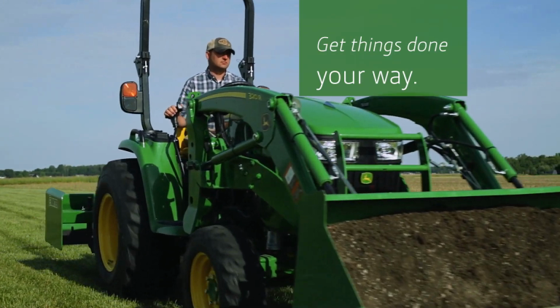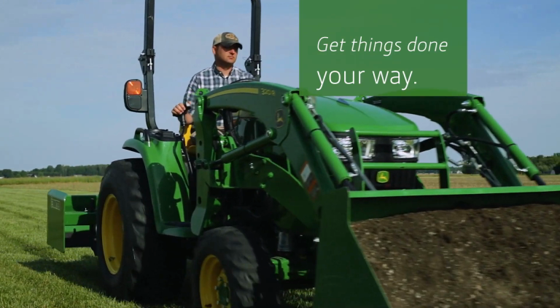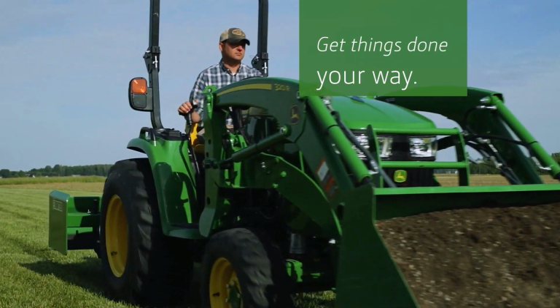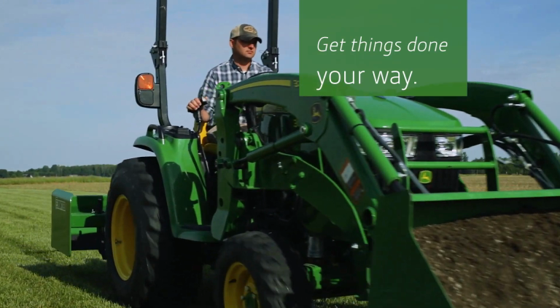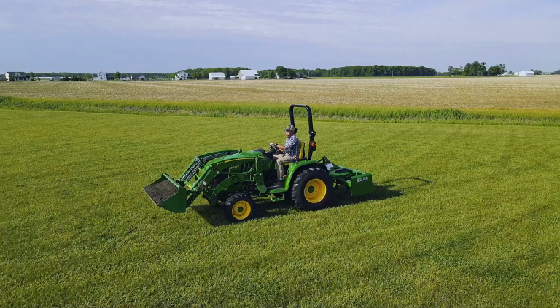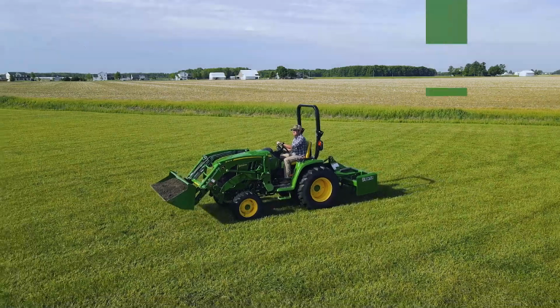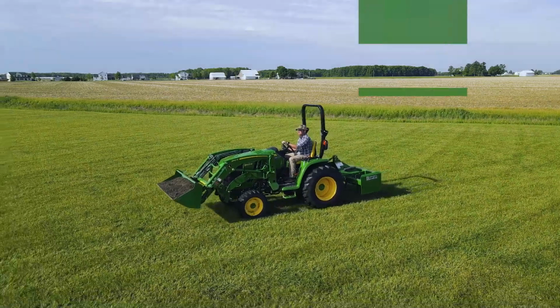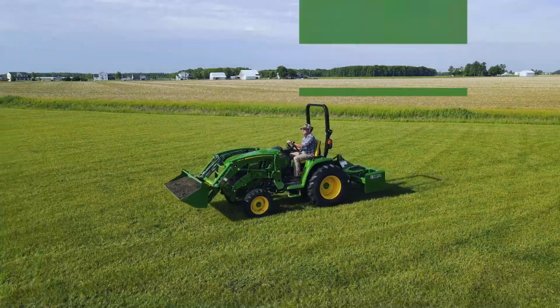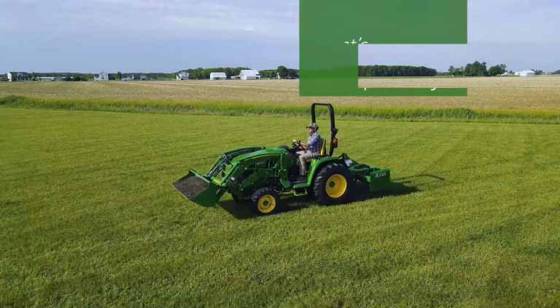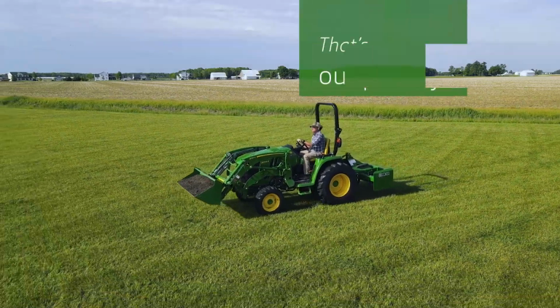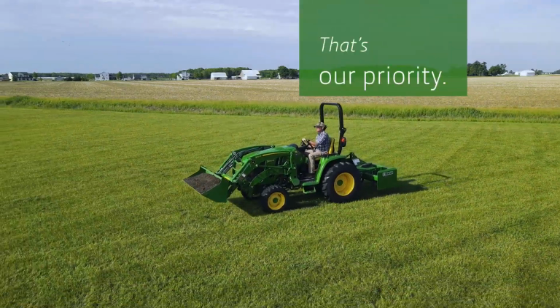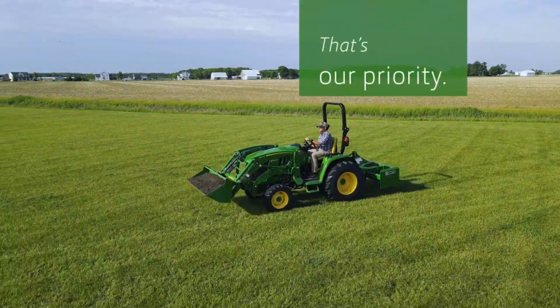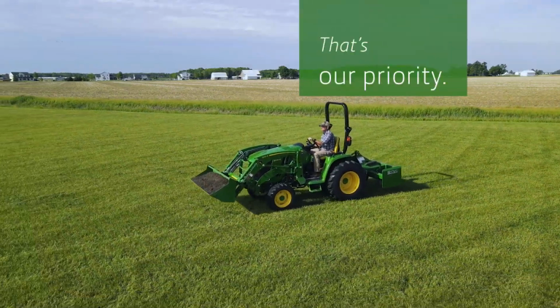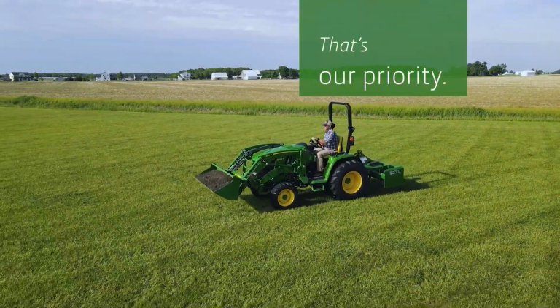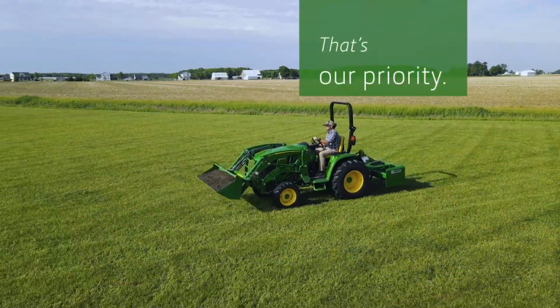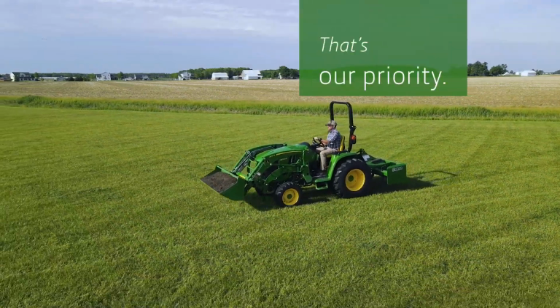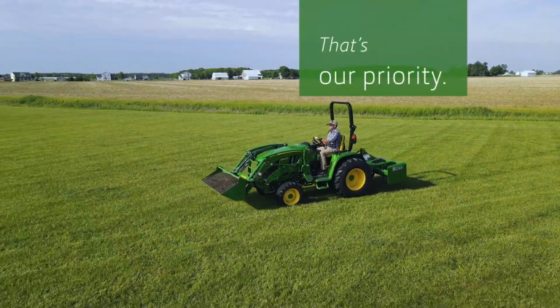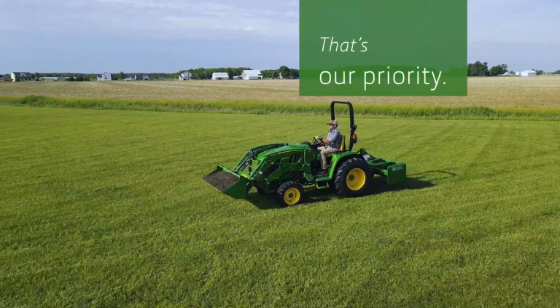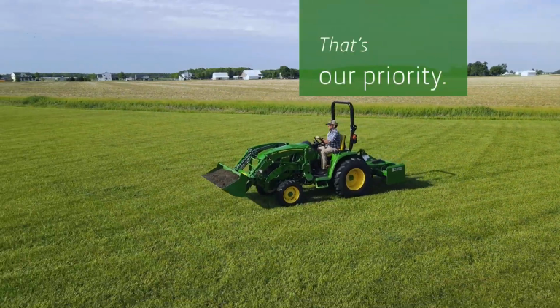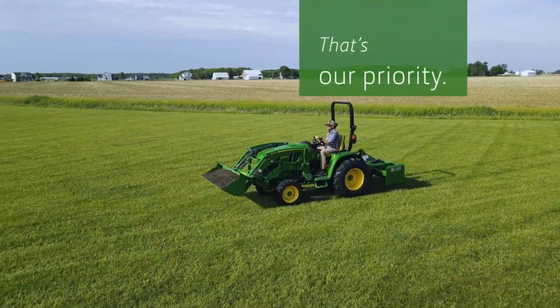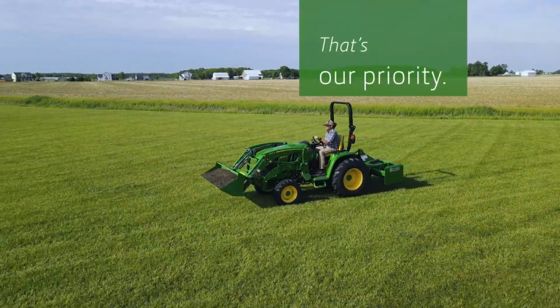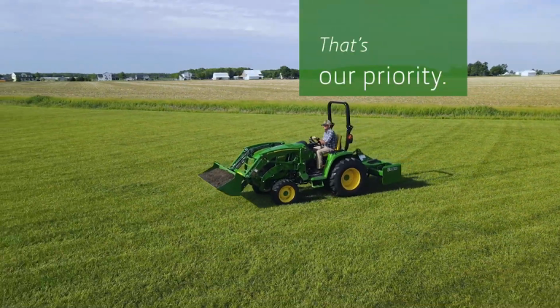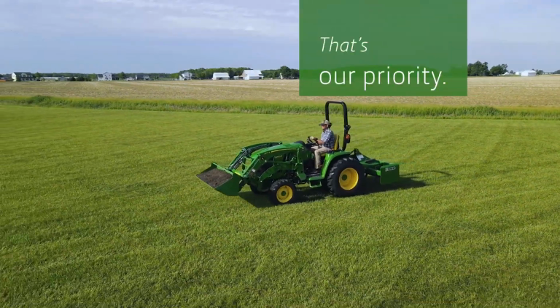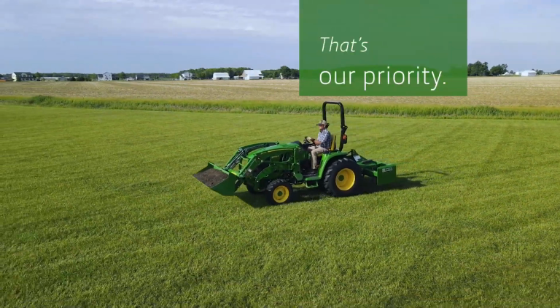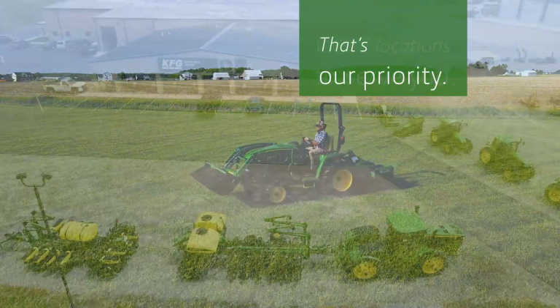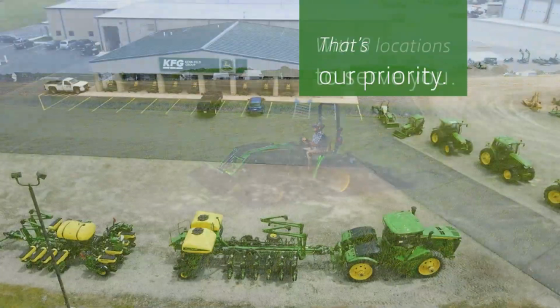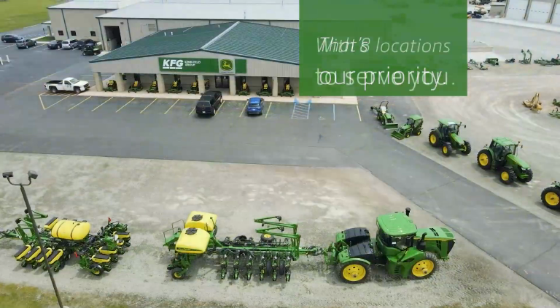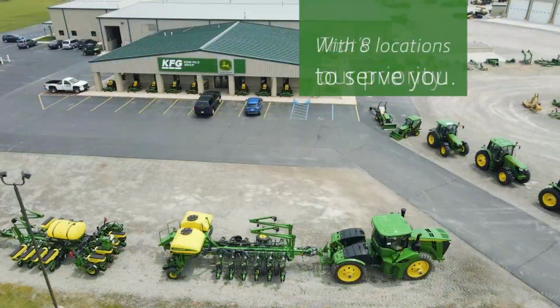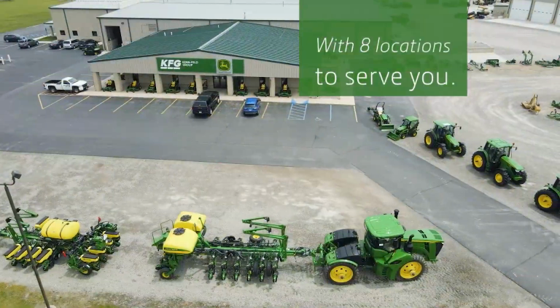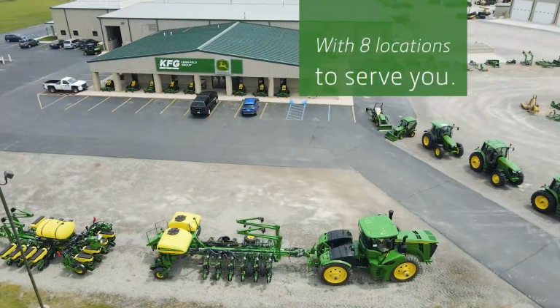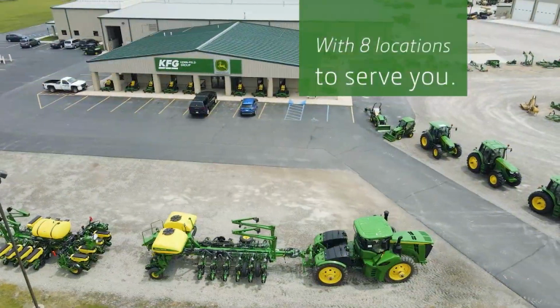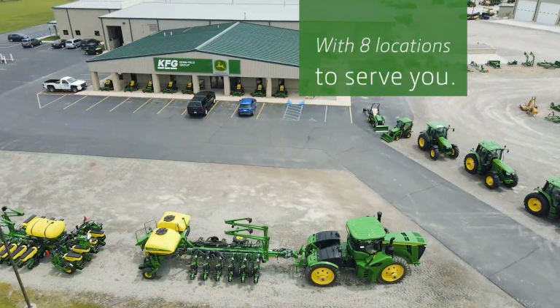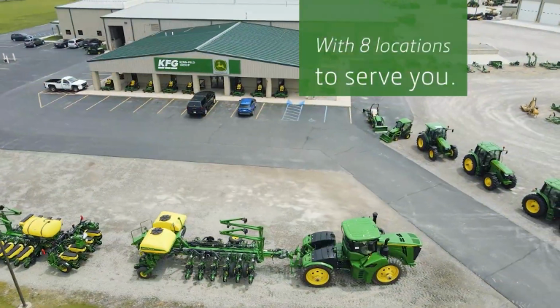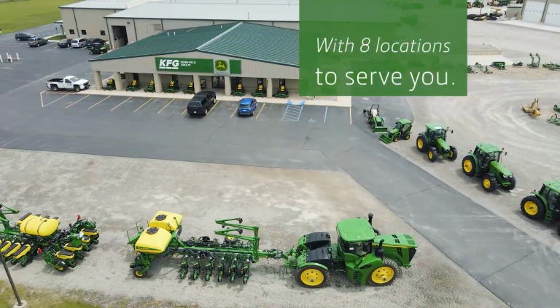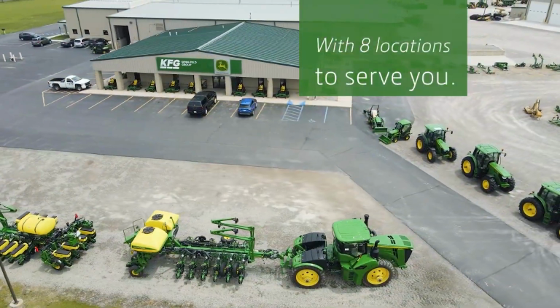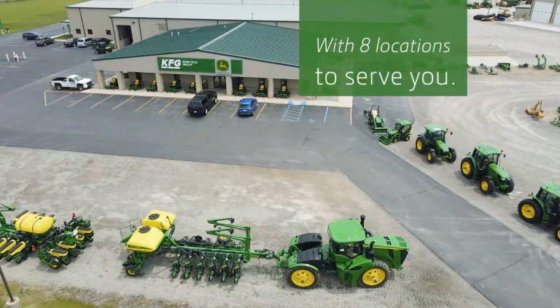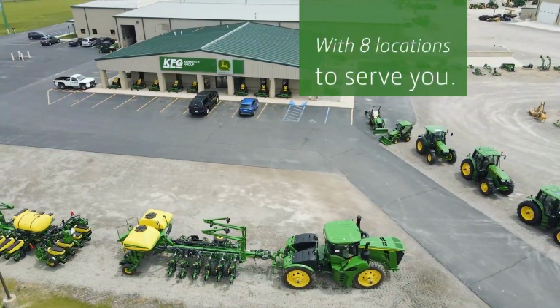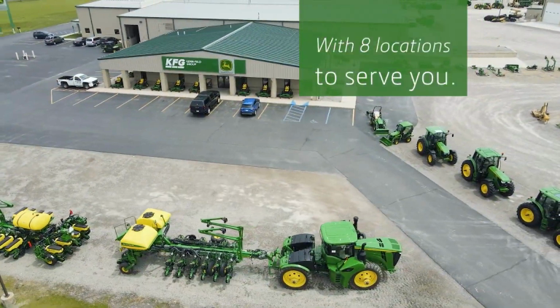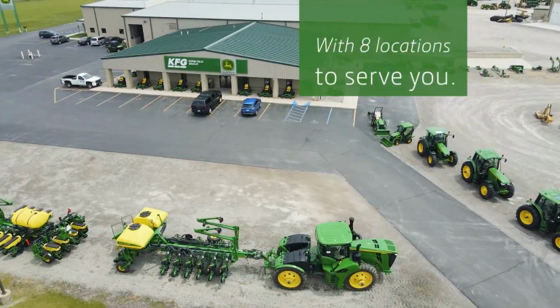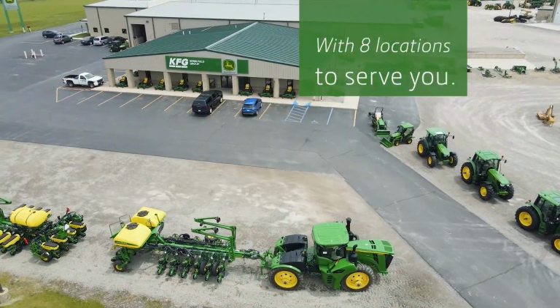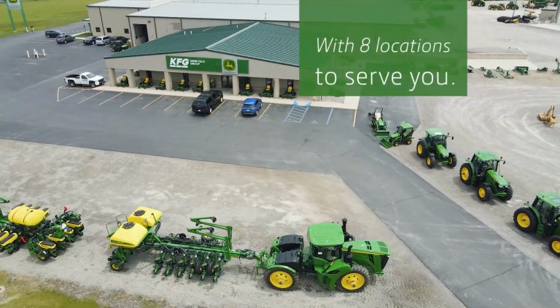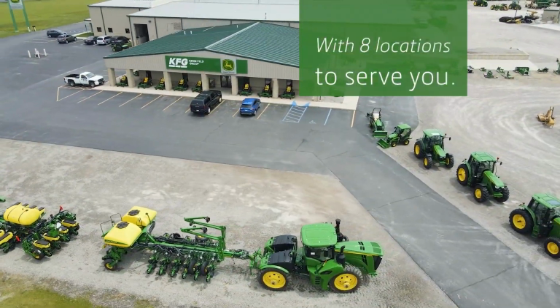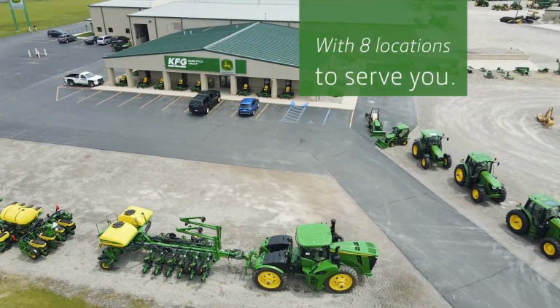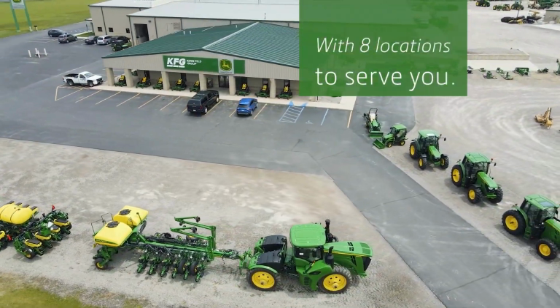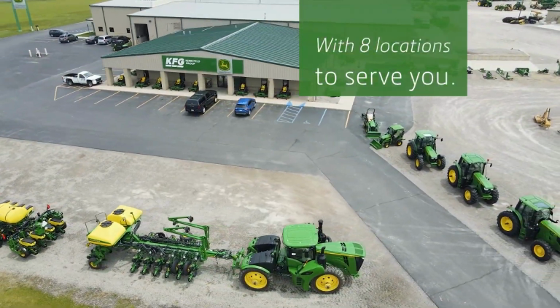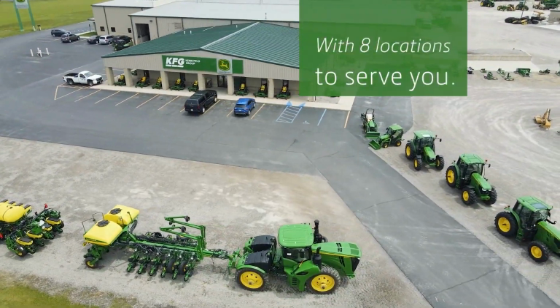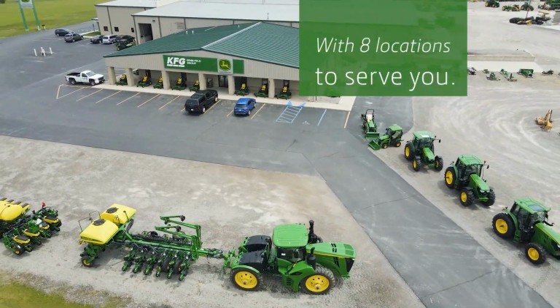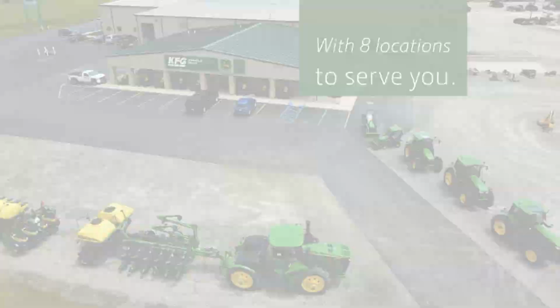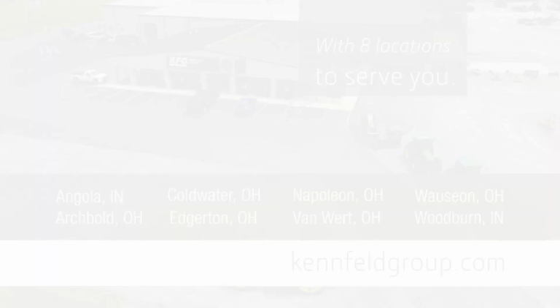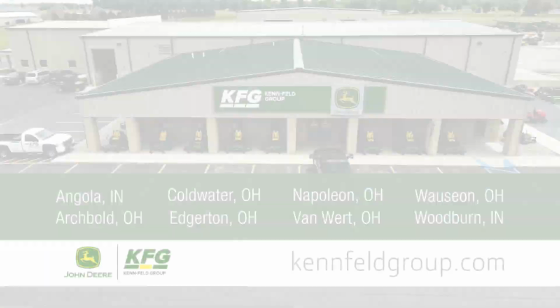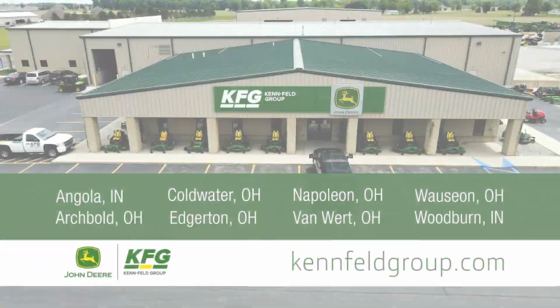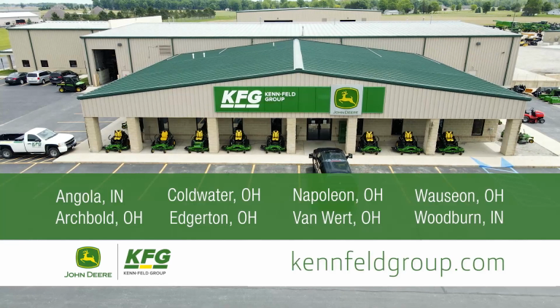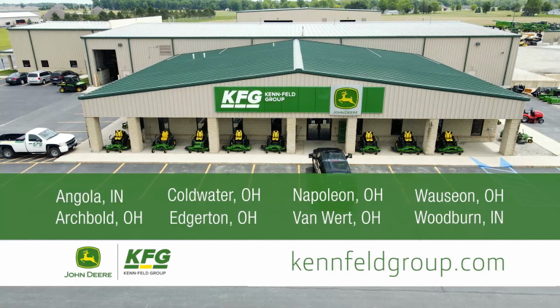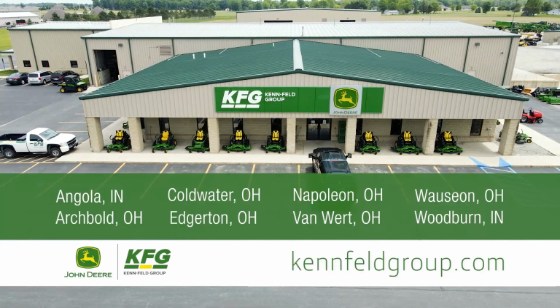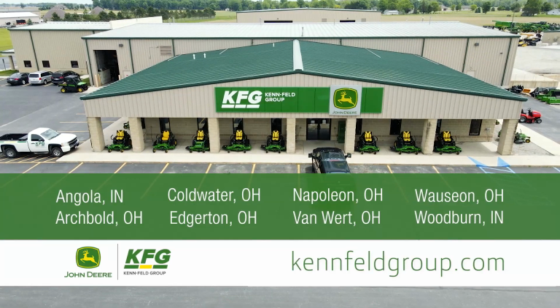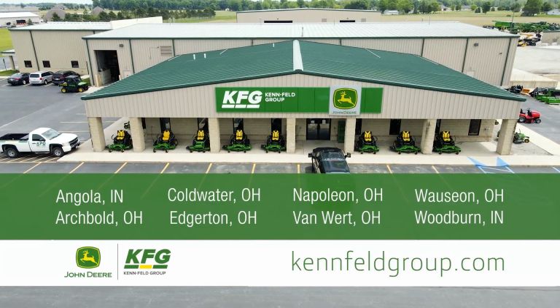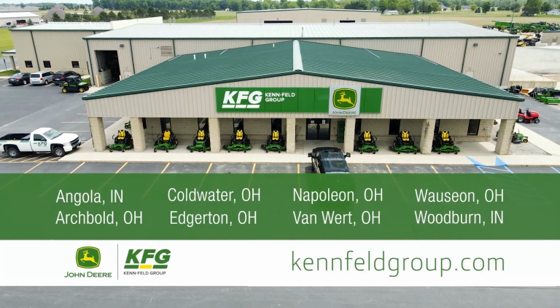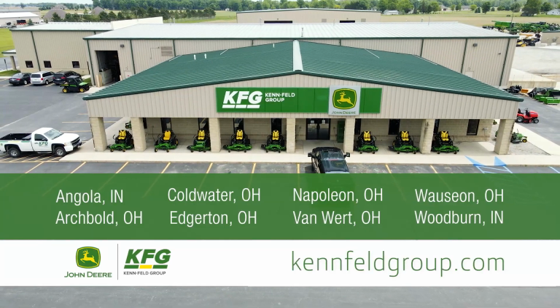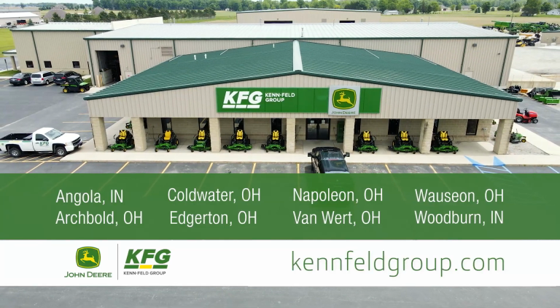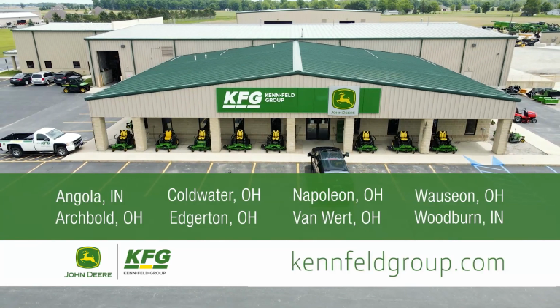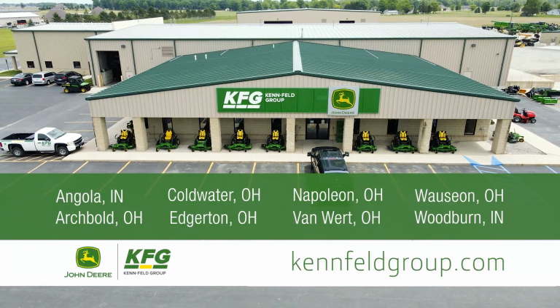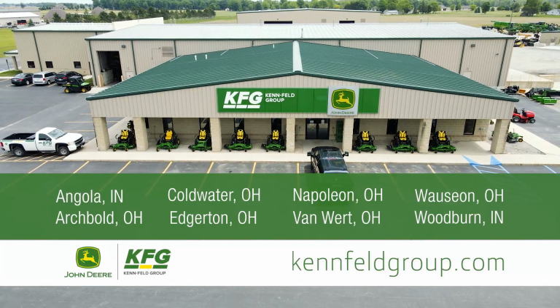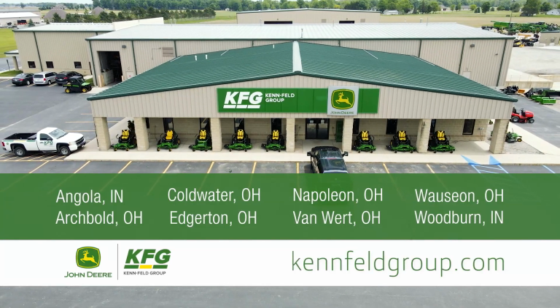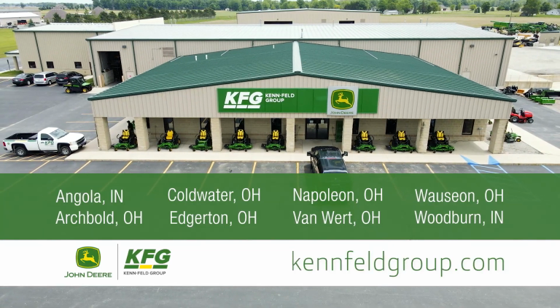That's our priority. With eight locations in Ohio and Indiana, there's a Kenfeld near you. Contact your local dealership today.